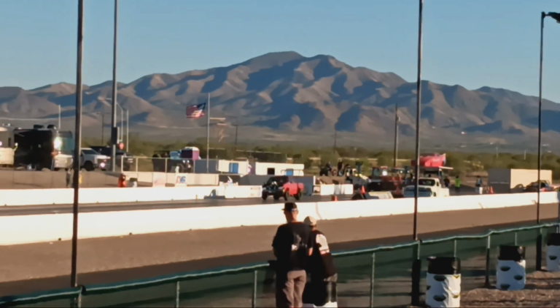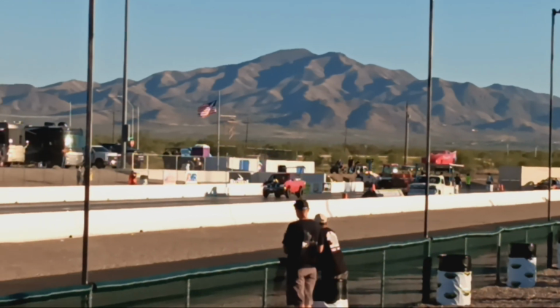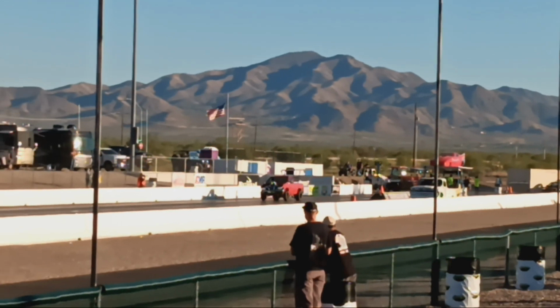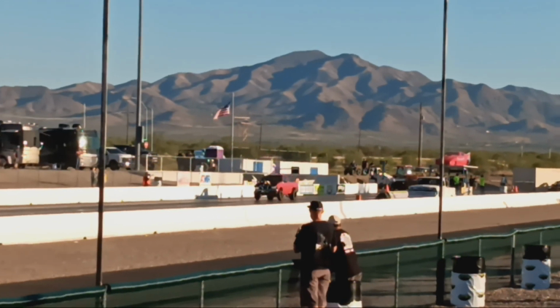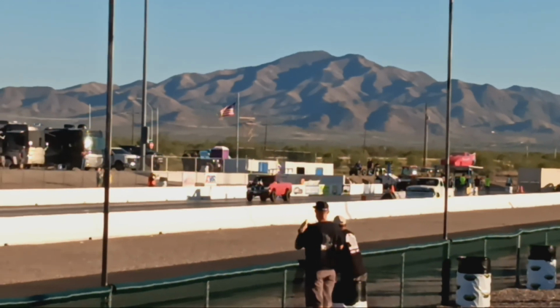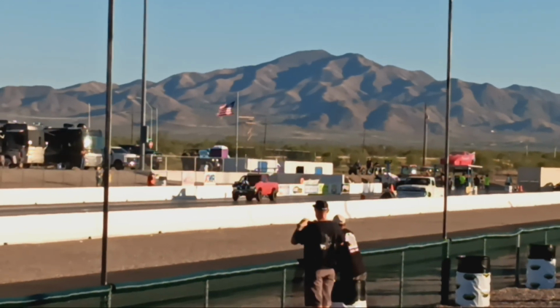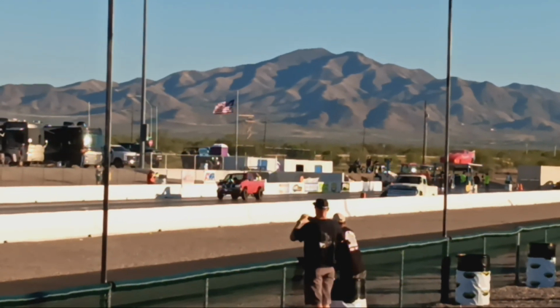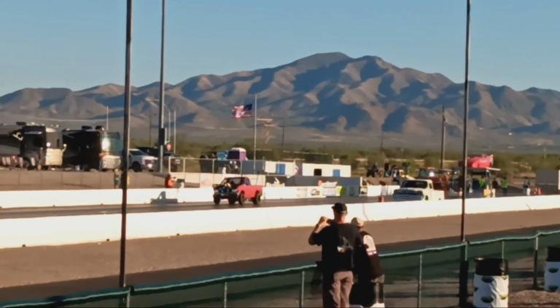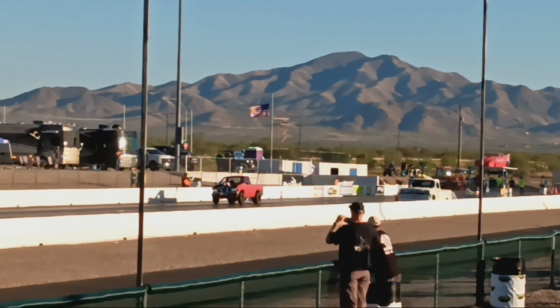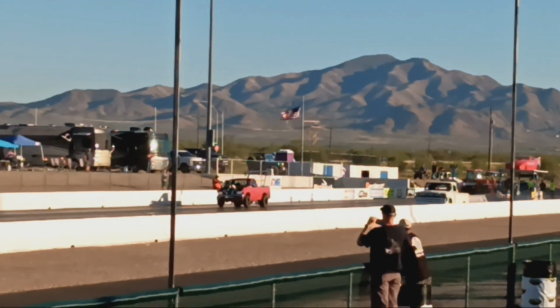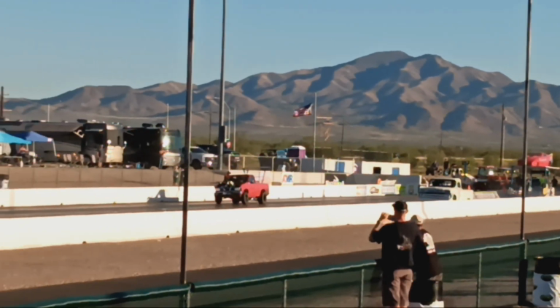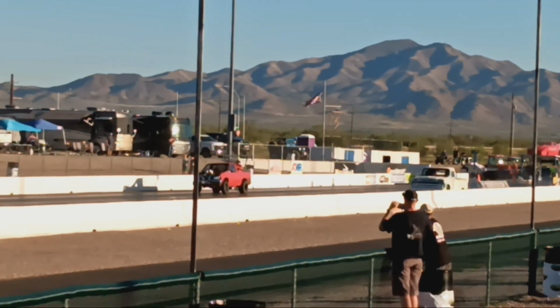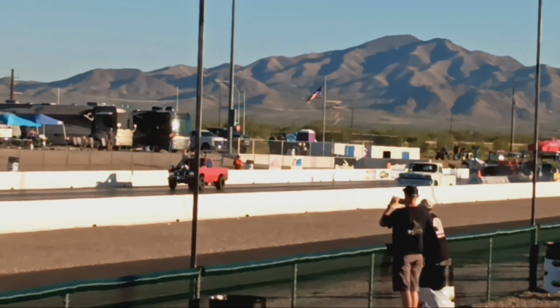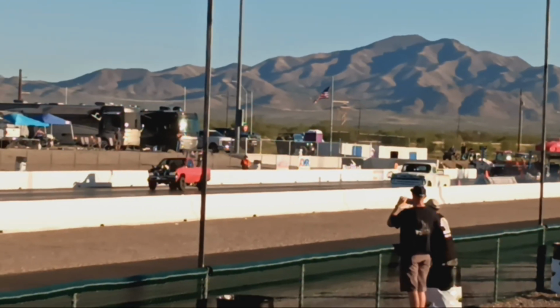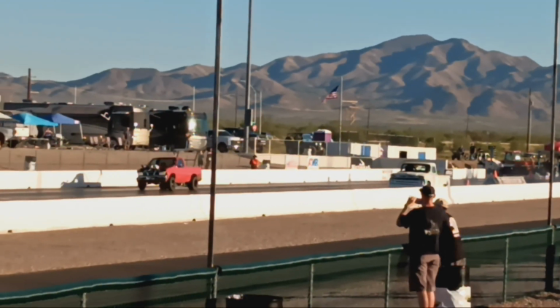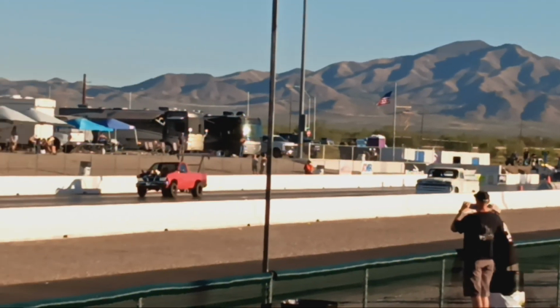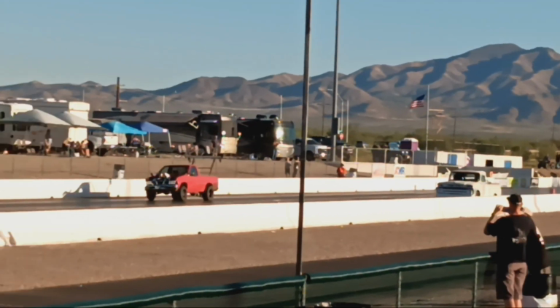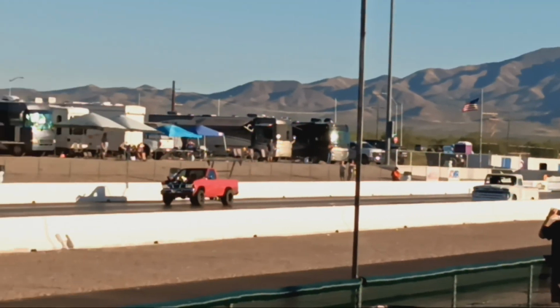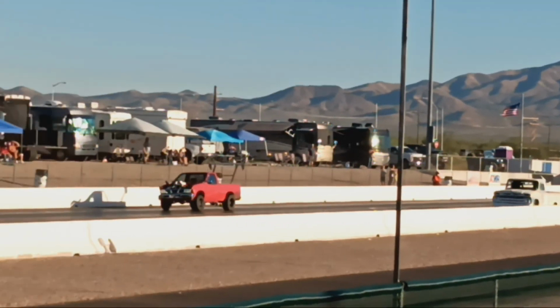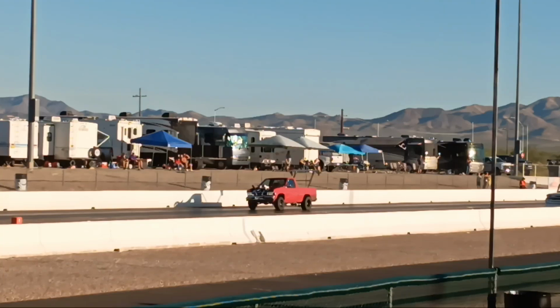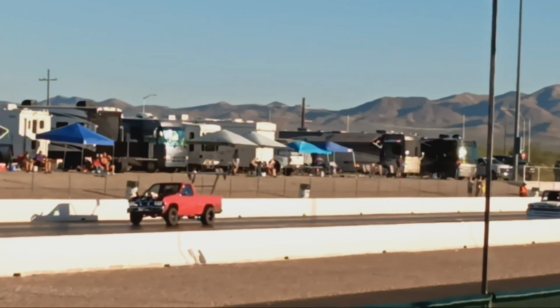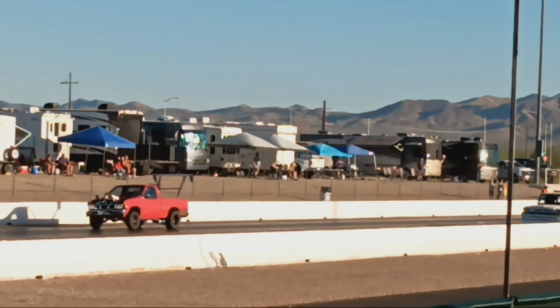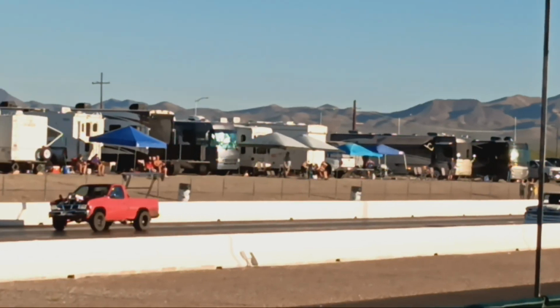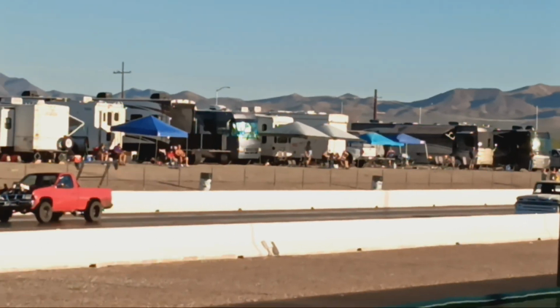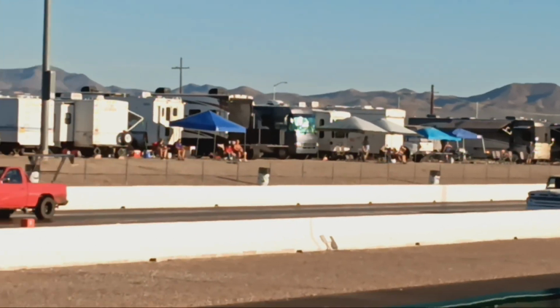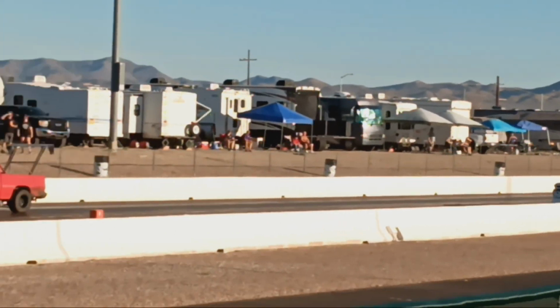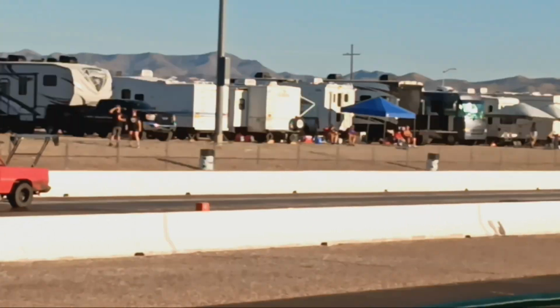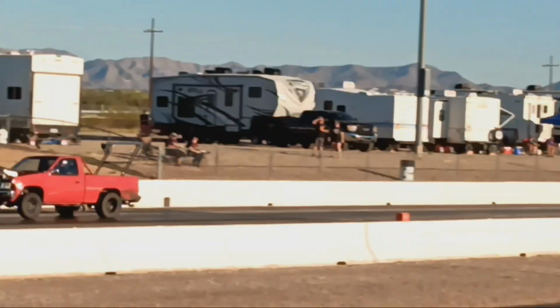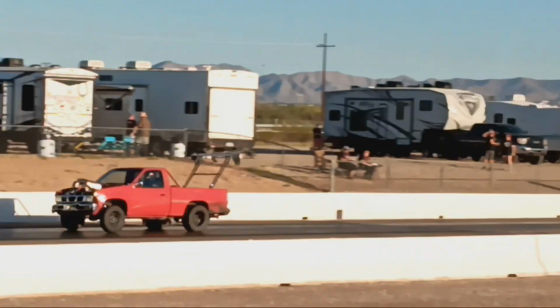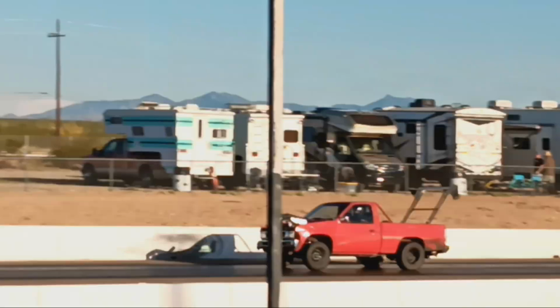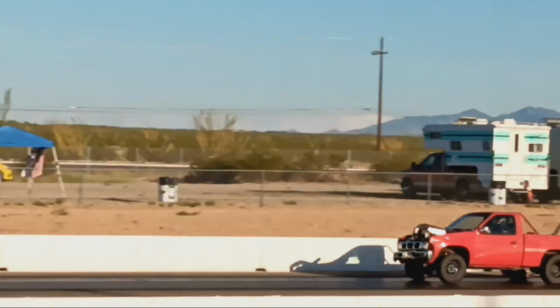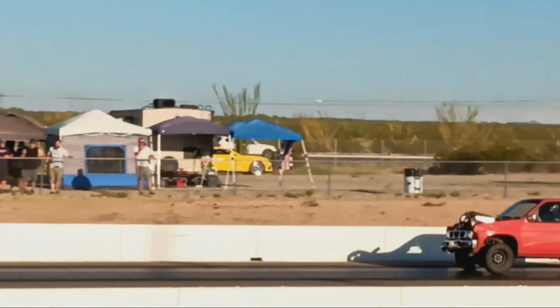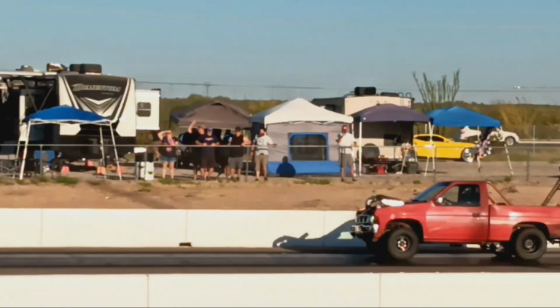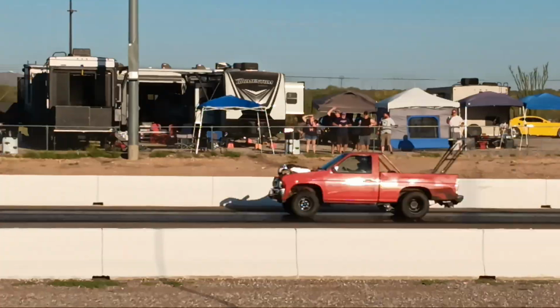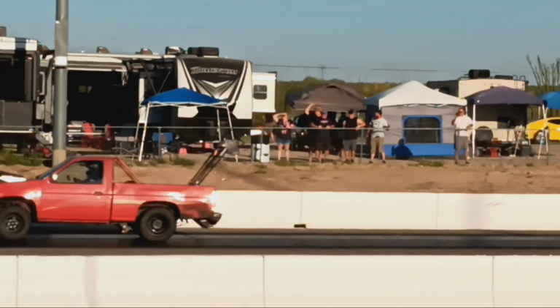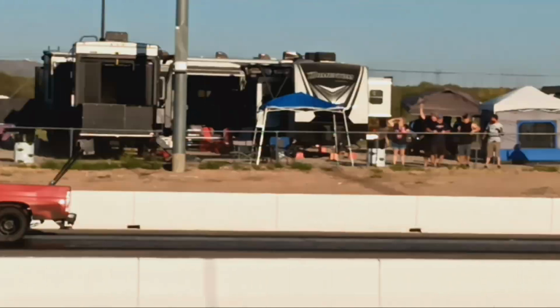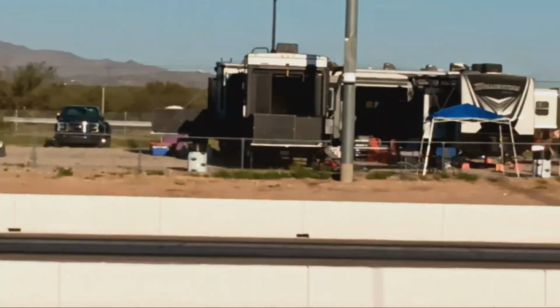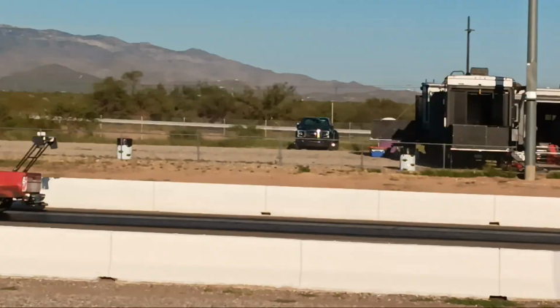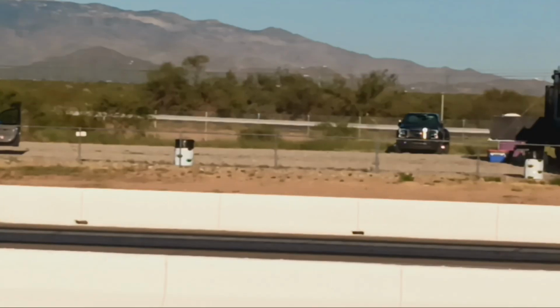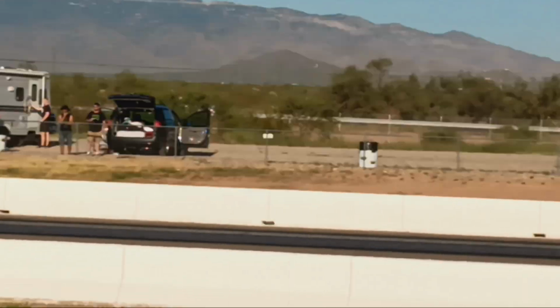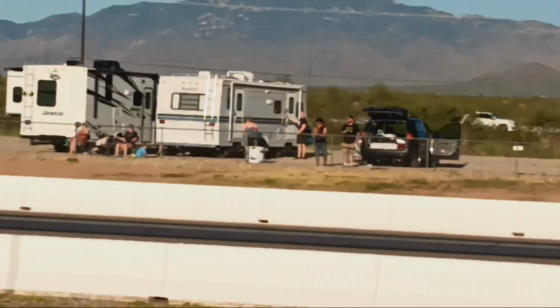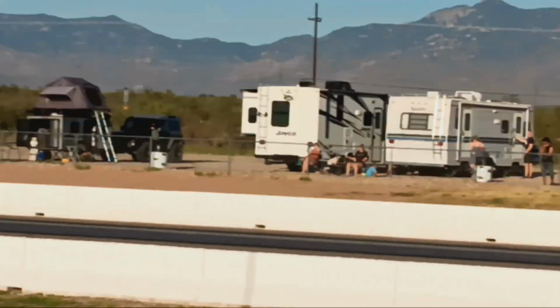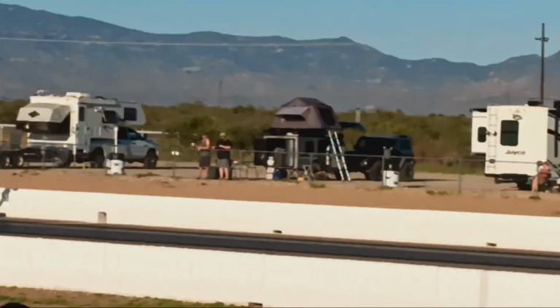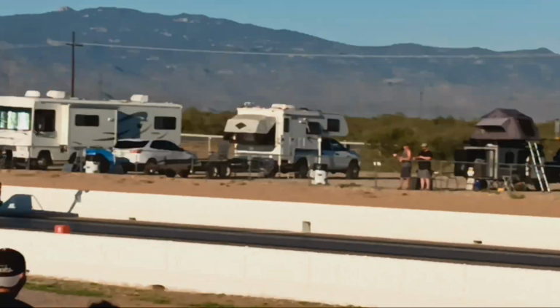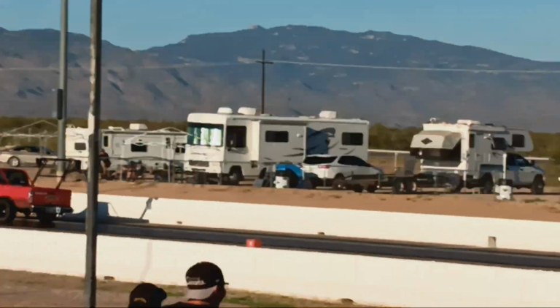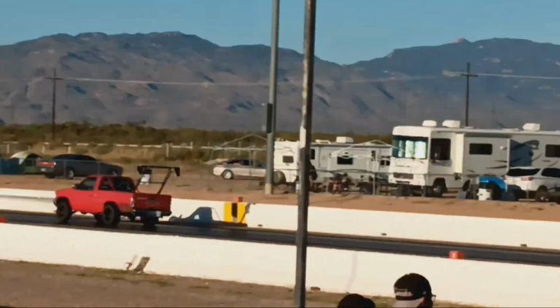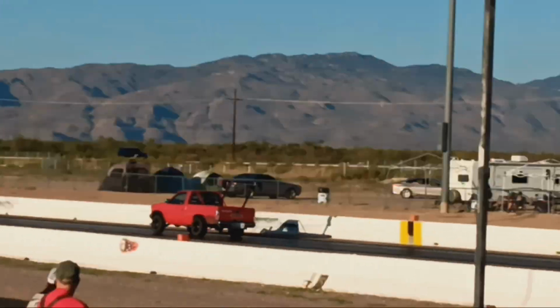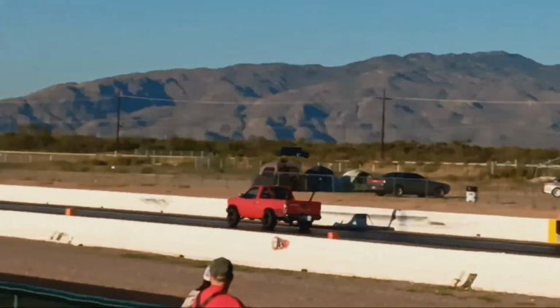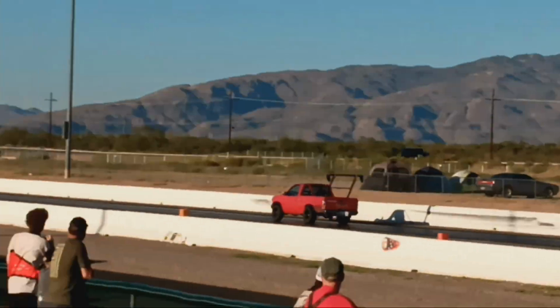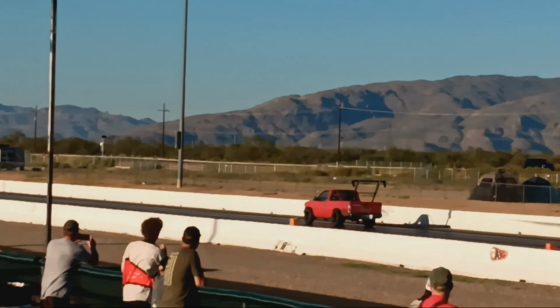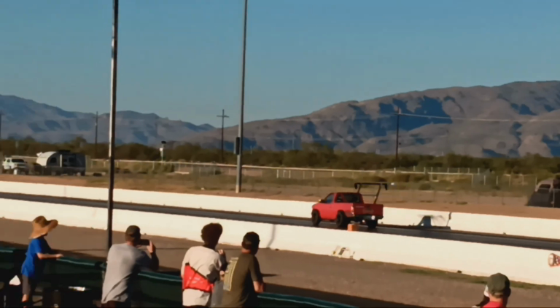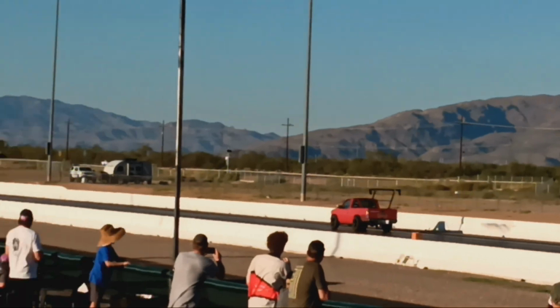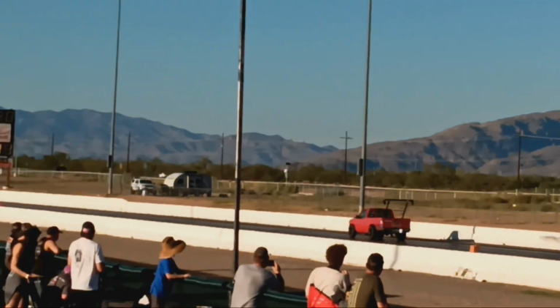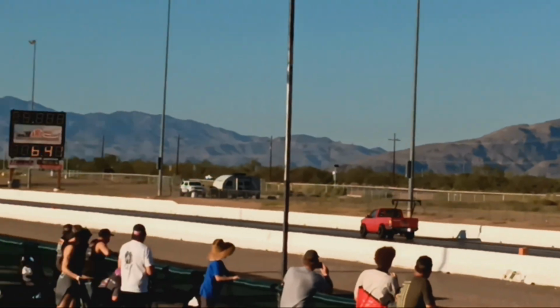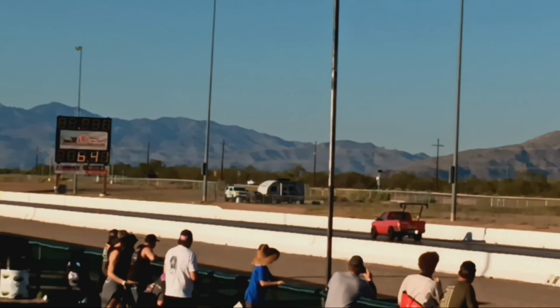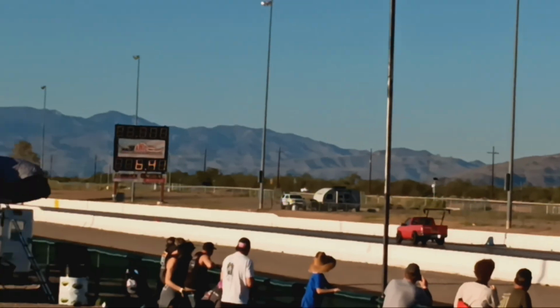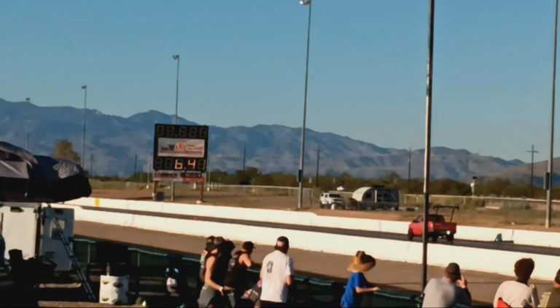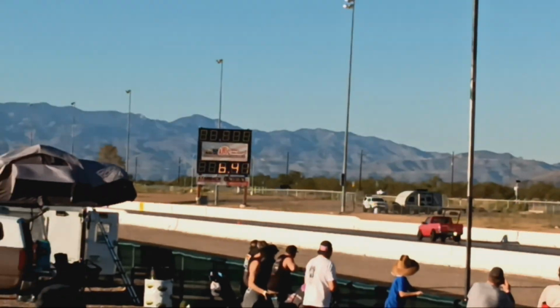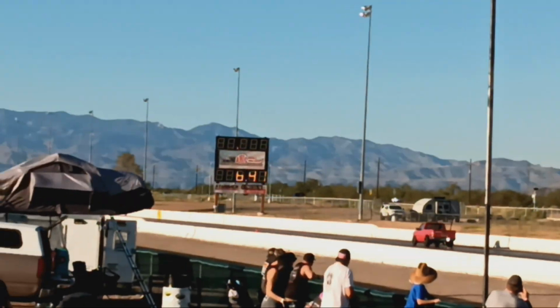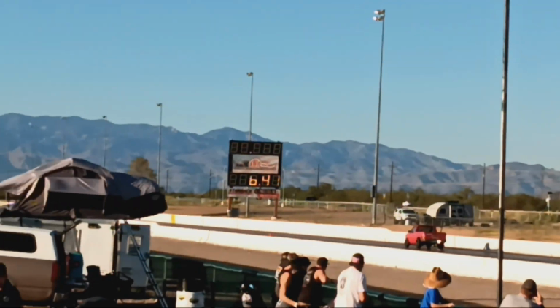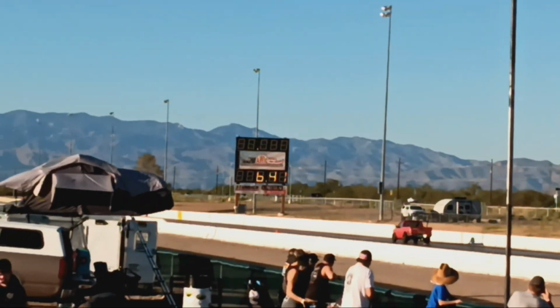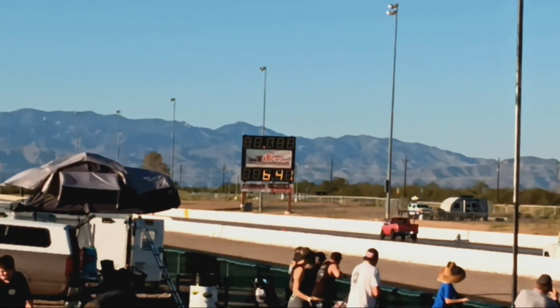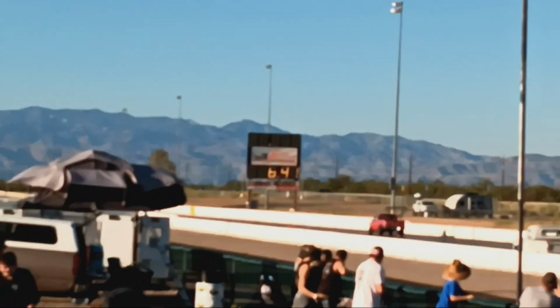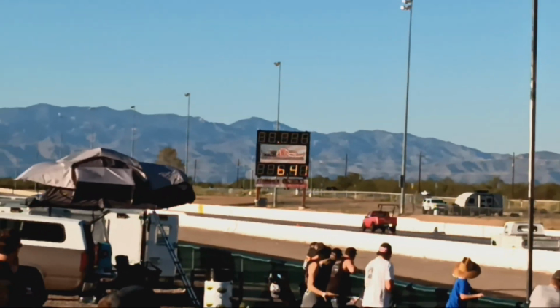Oh yes, look at this — a Nissan. It's like a giant lawnmower. Jeez.